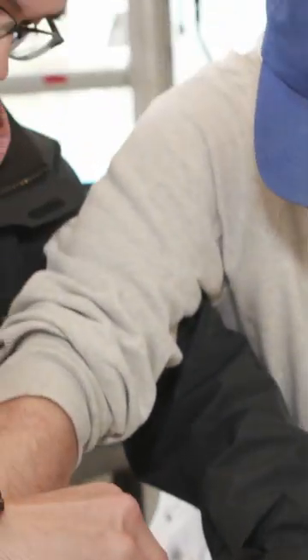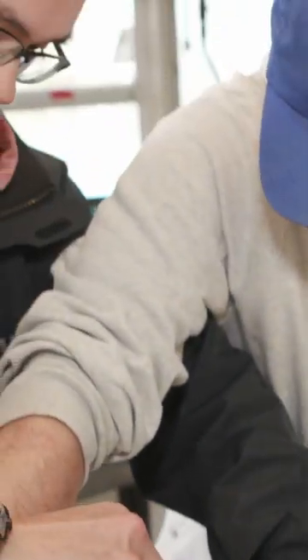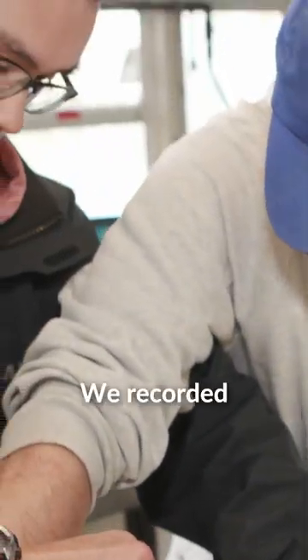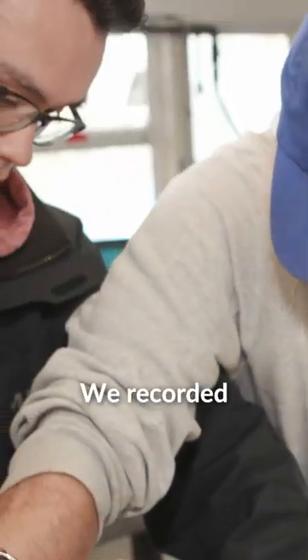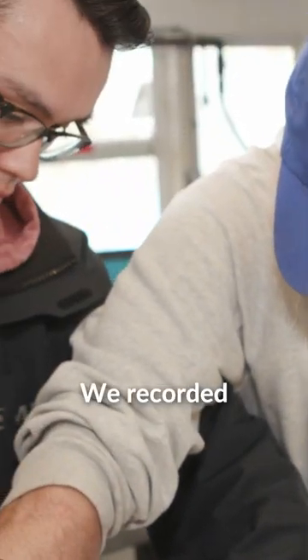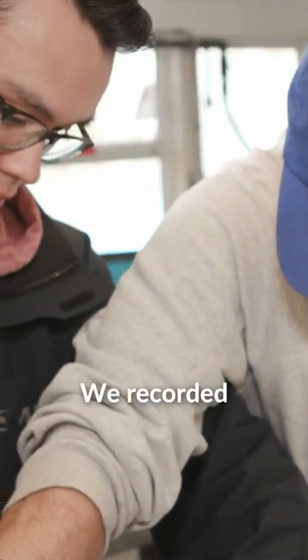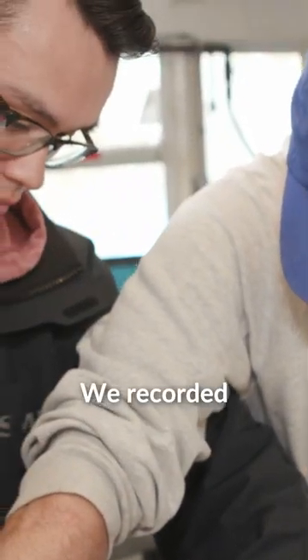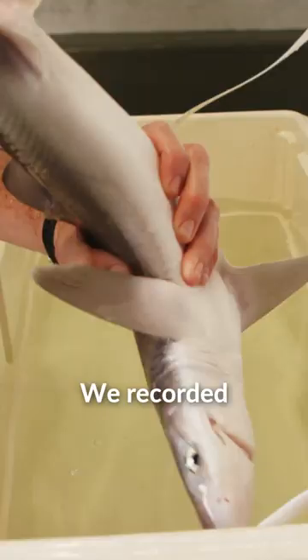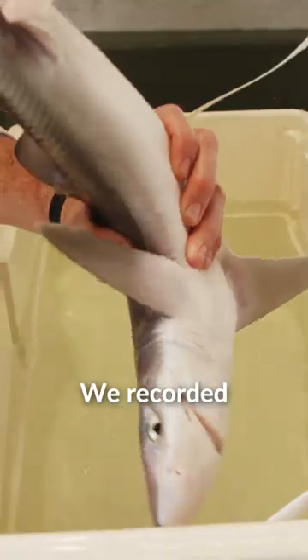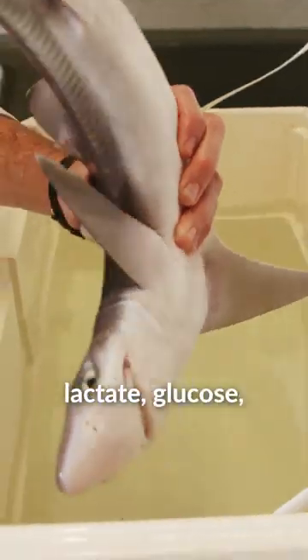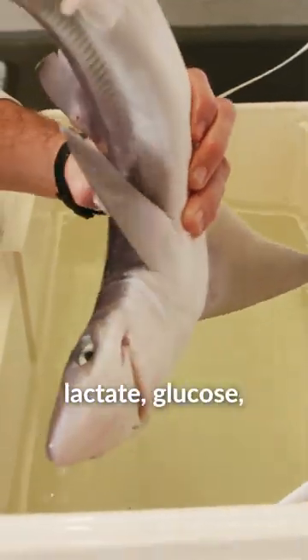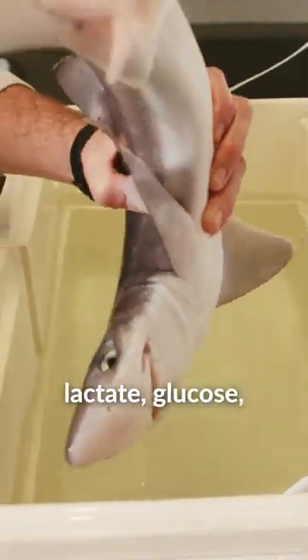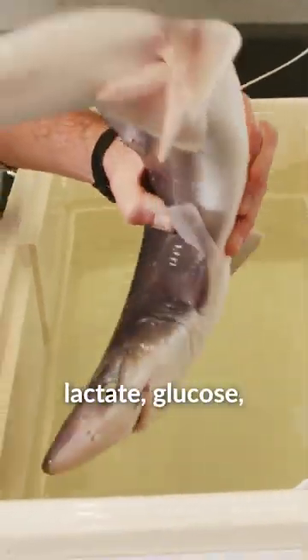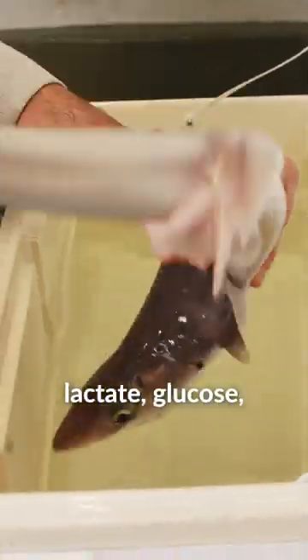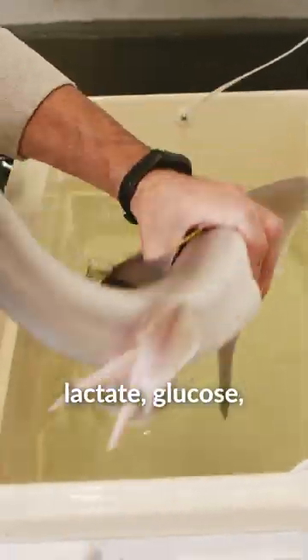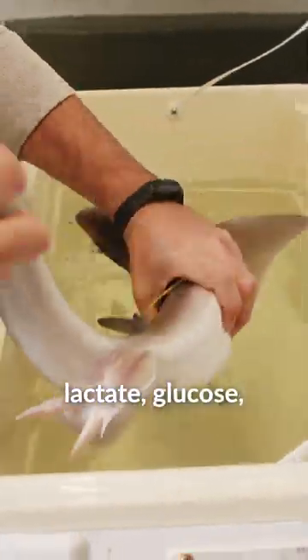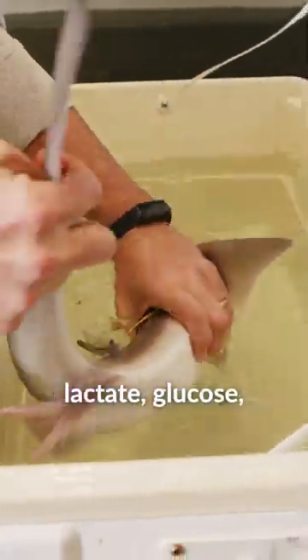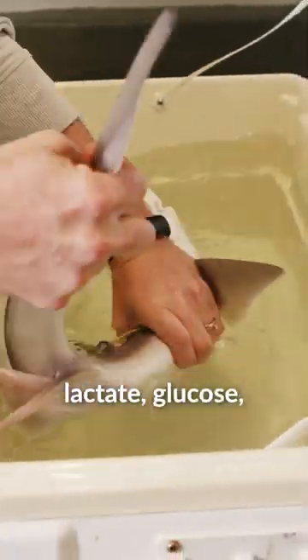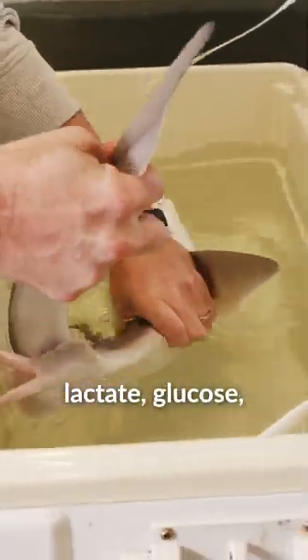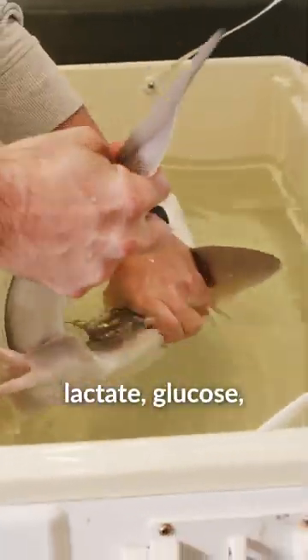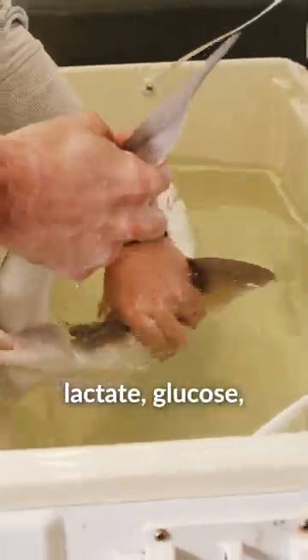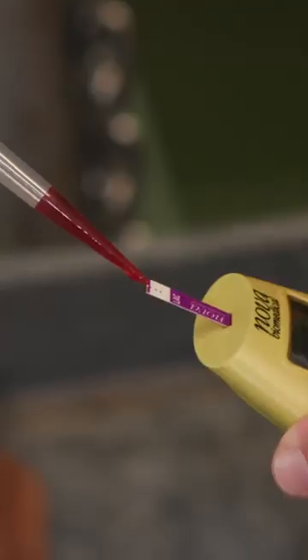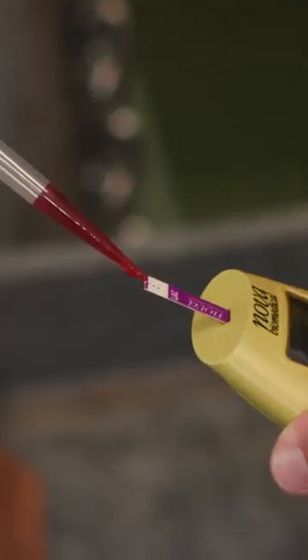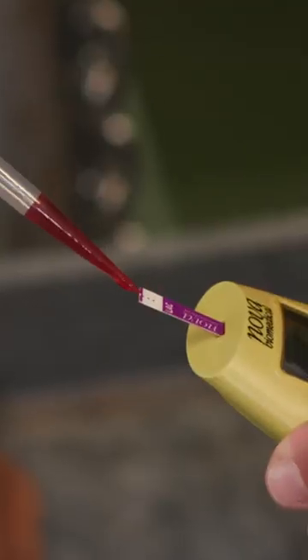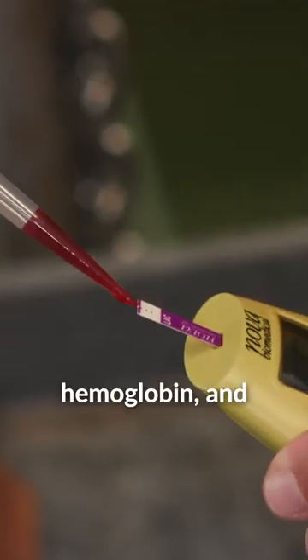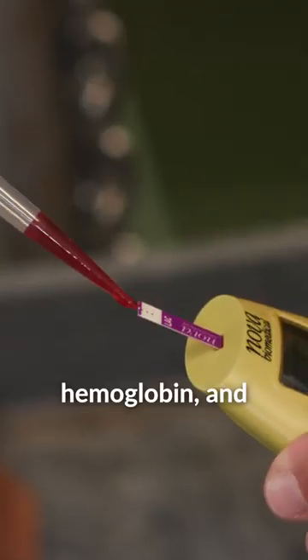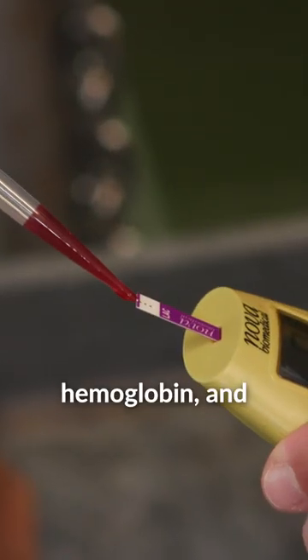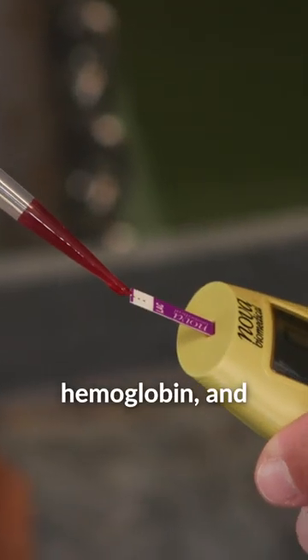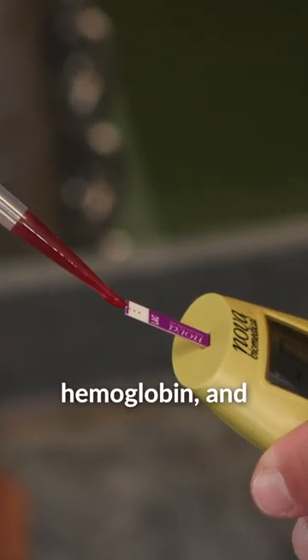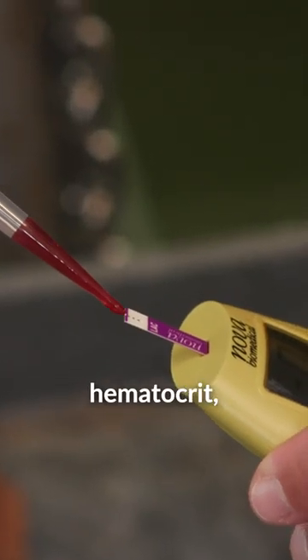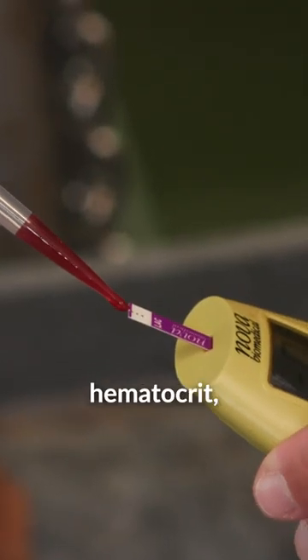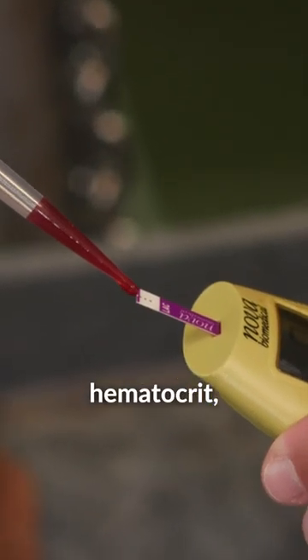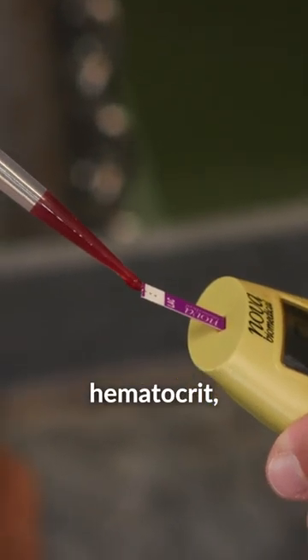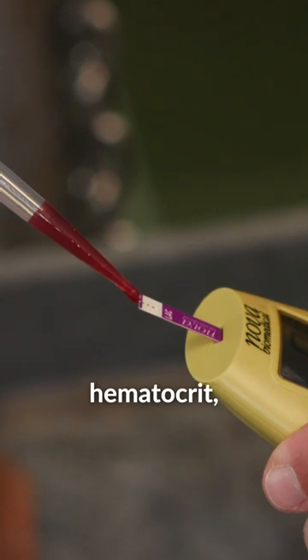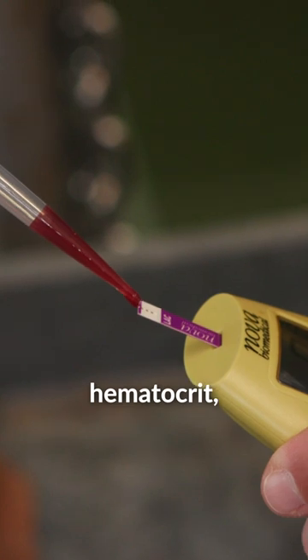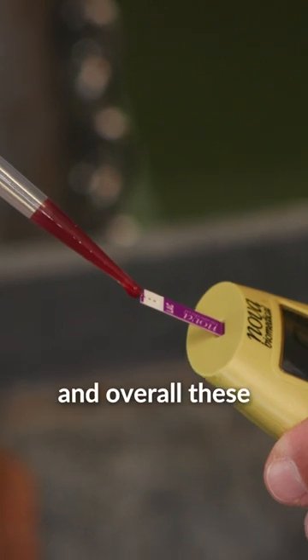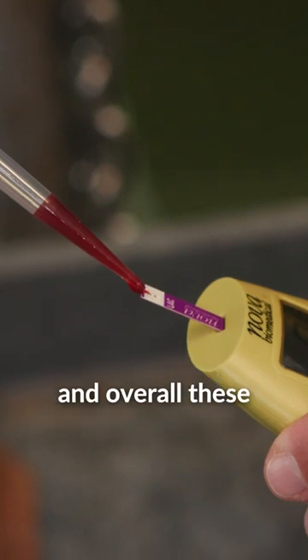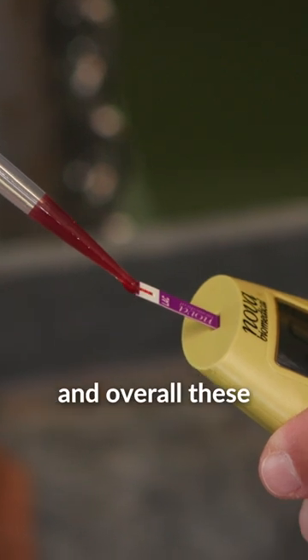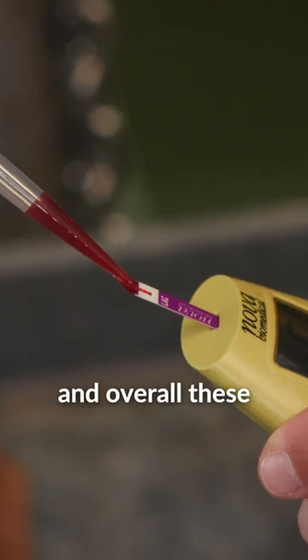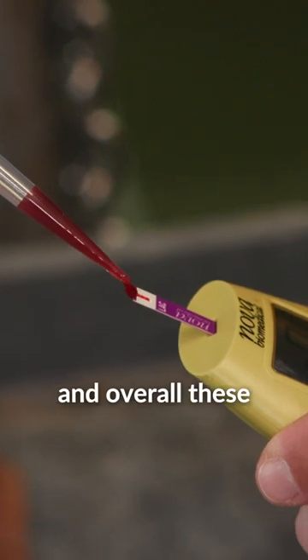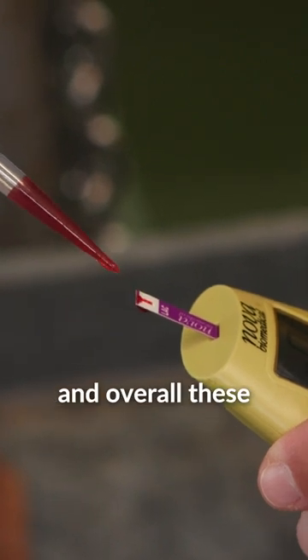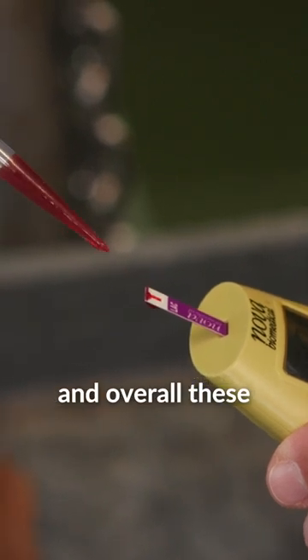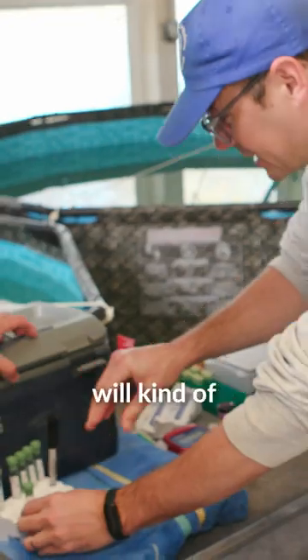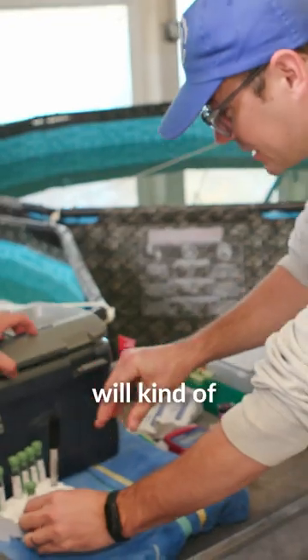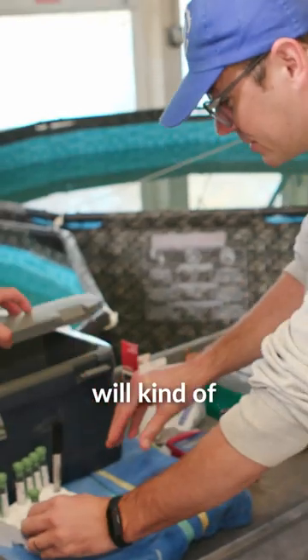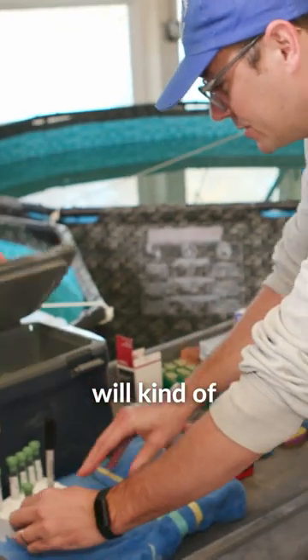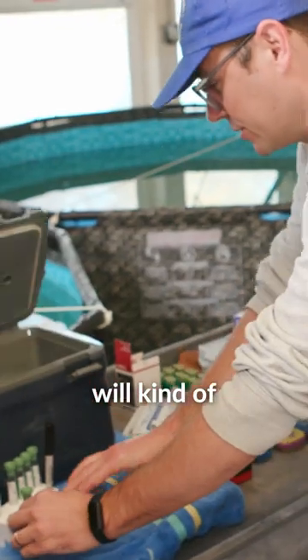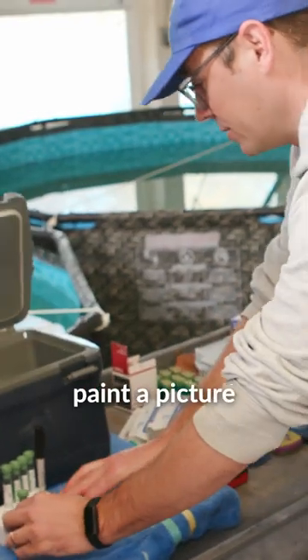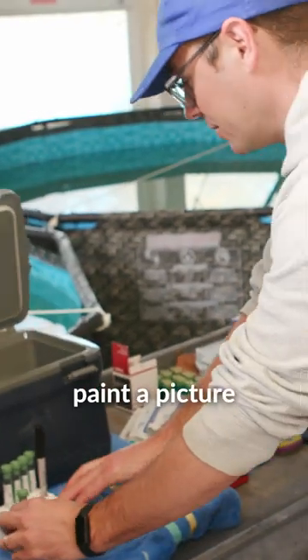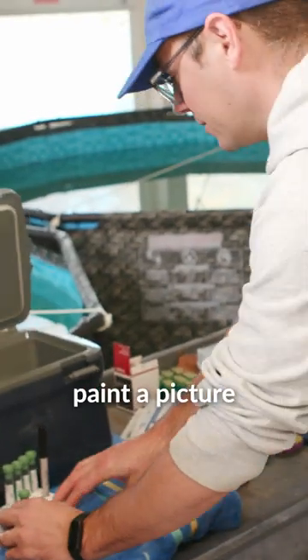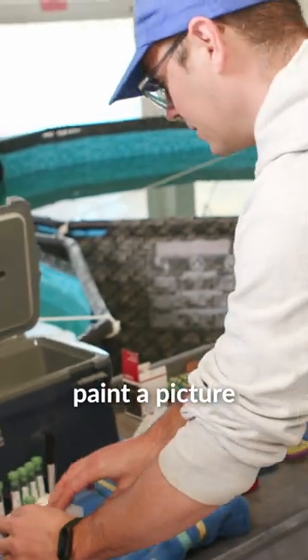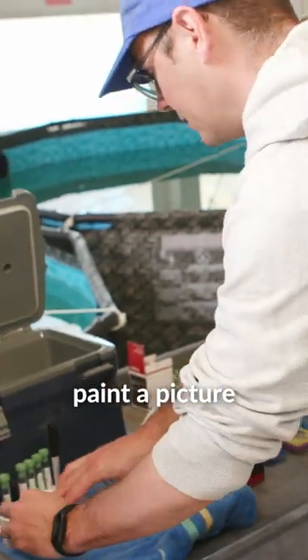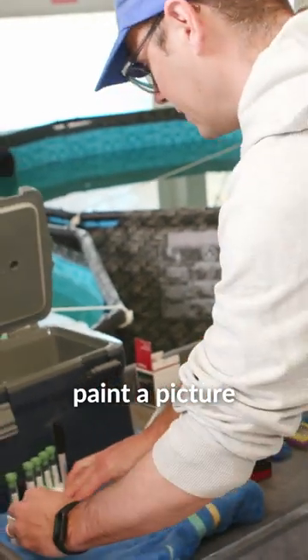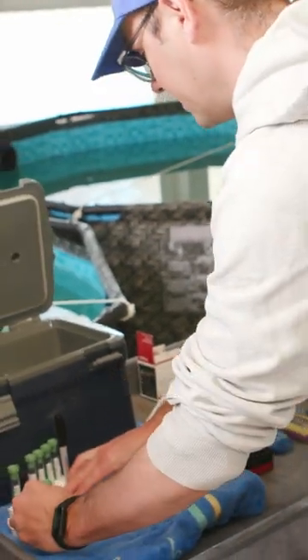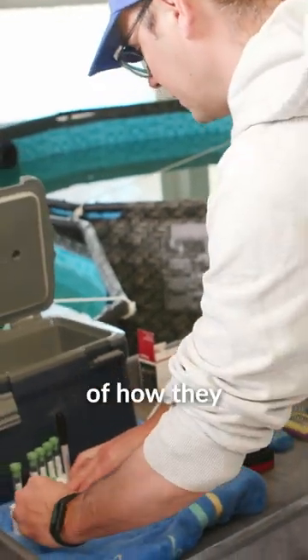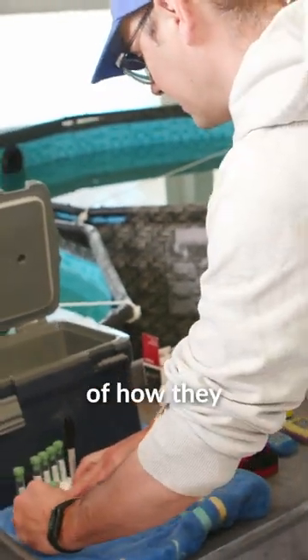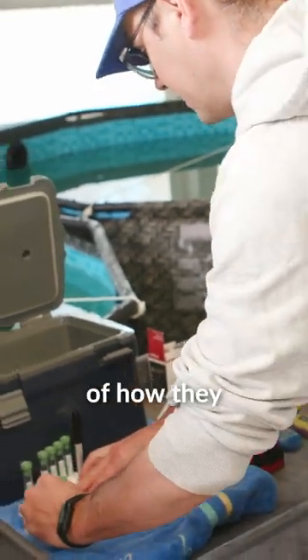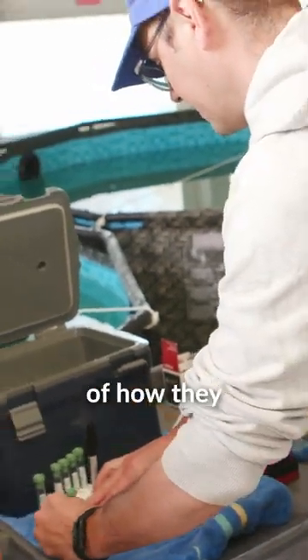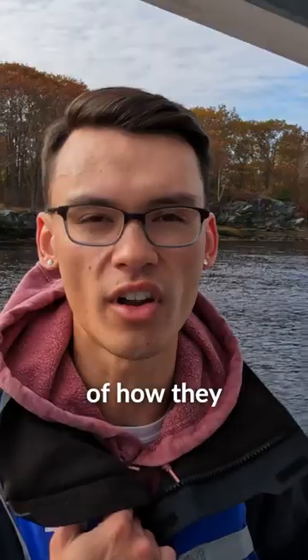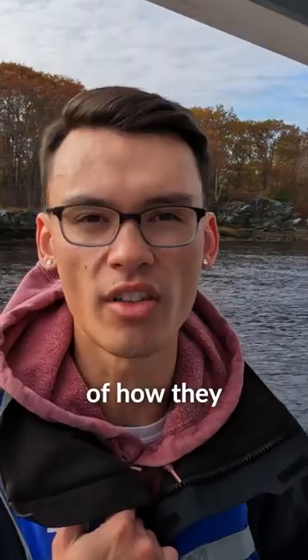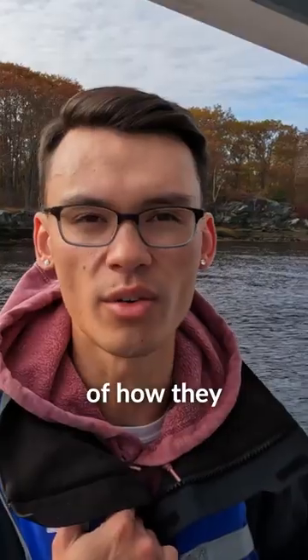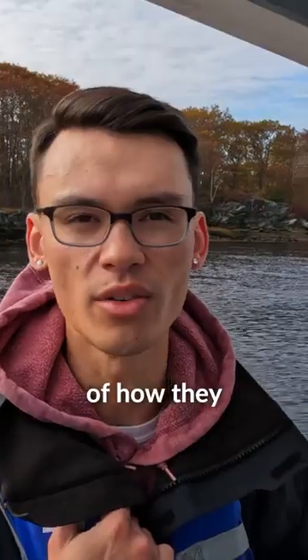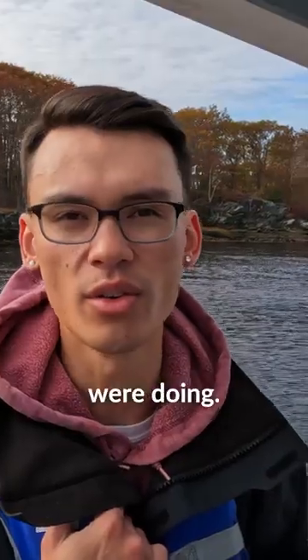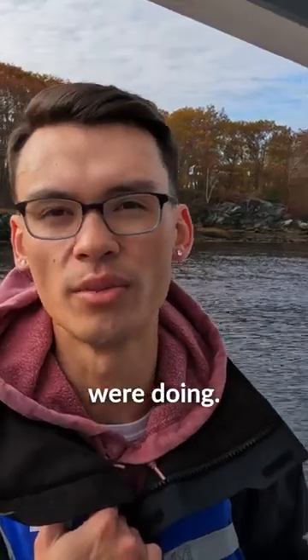We recorded lactate, glucose, hemoglobin, and hematocrit, and overall these will kind of paint a picture of how they're doing.